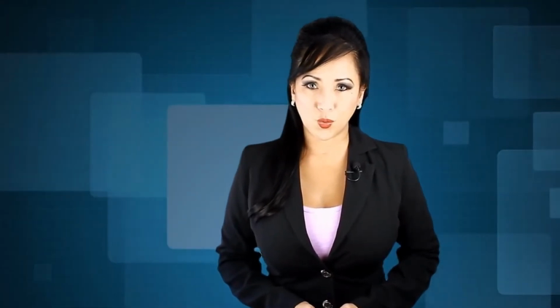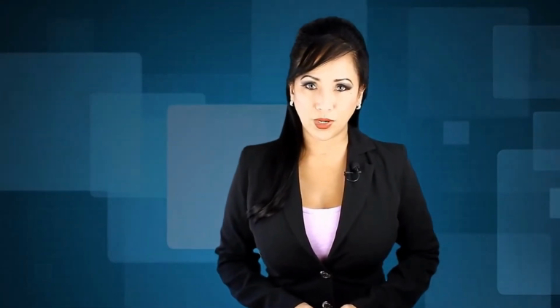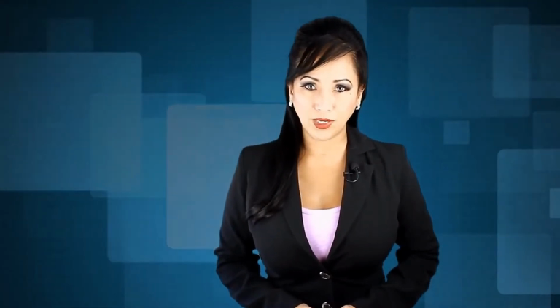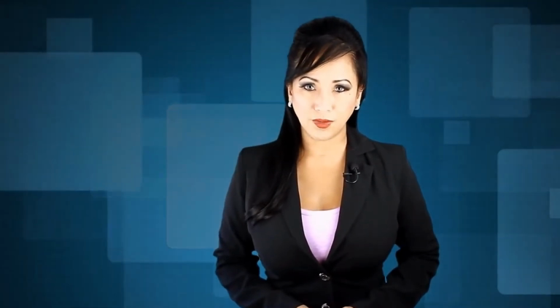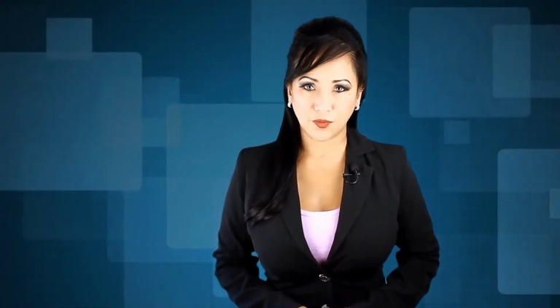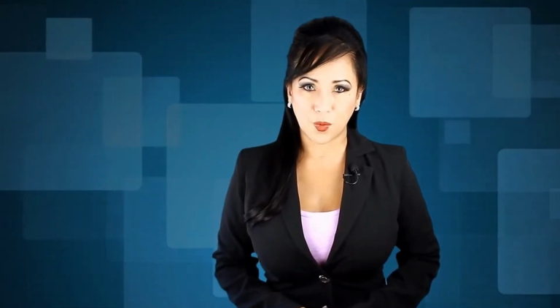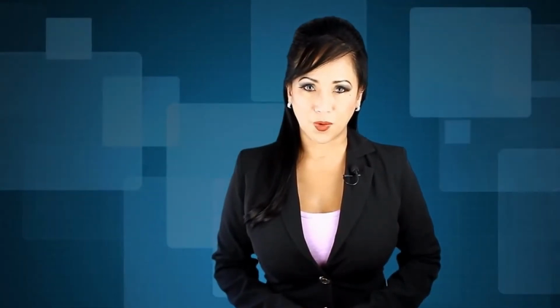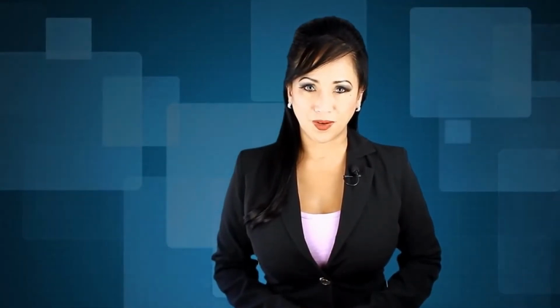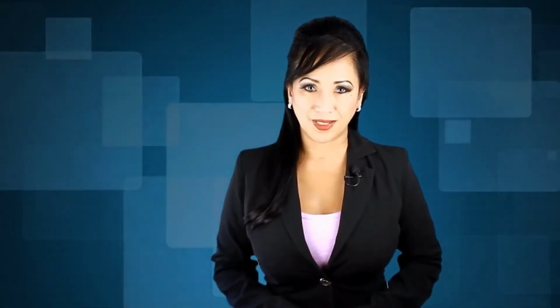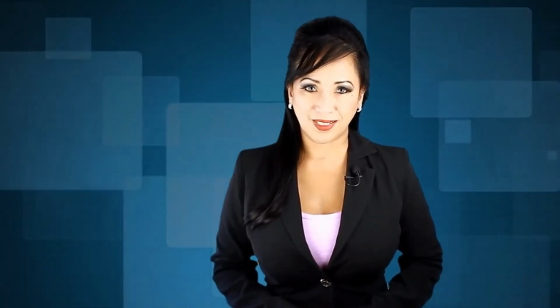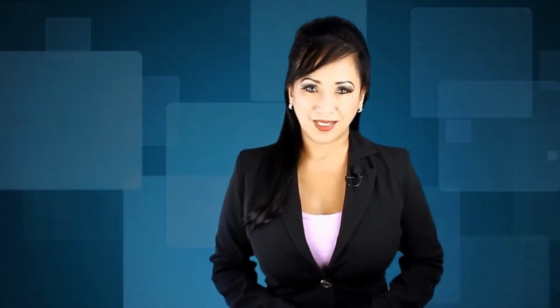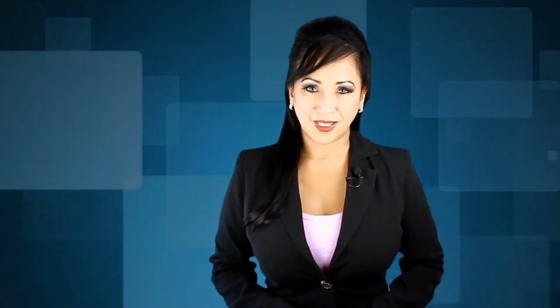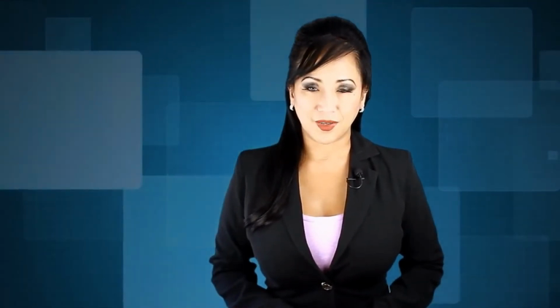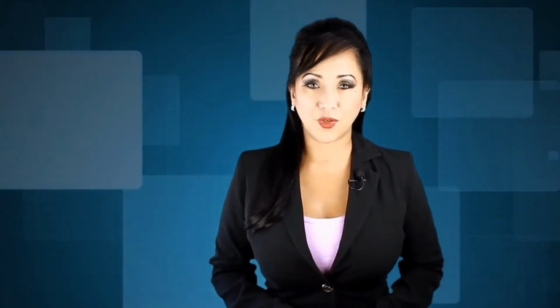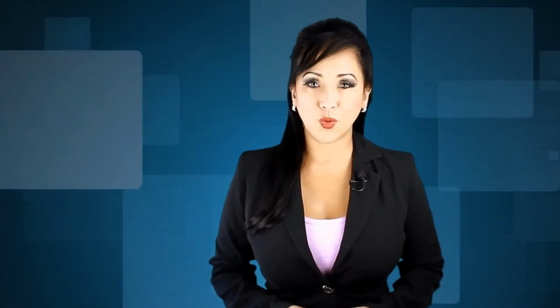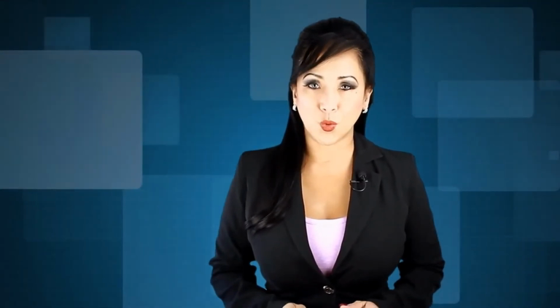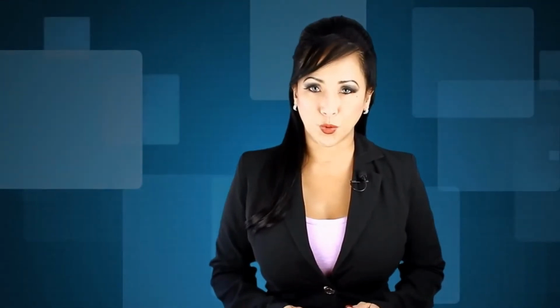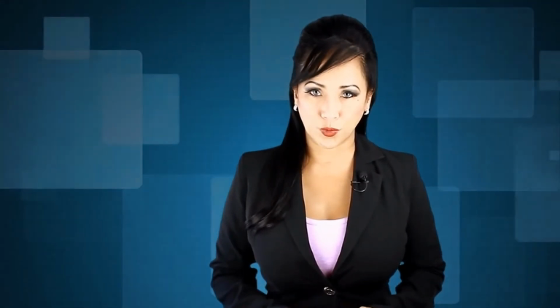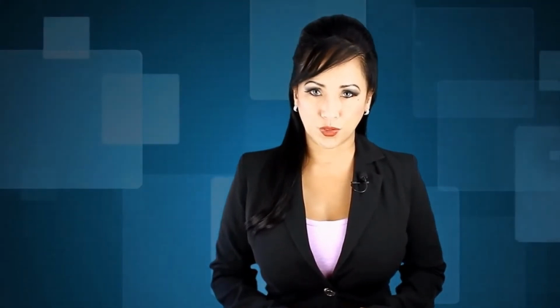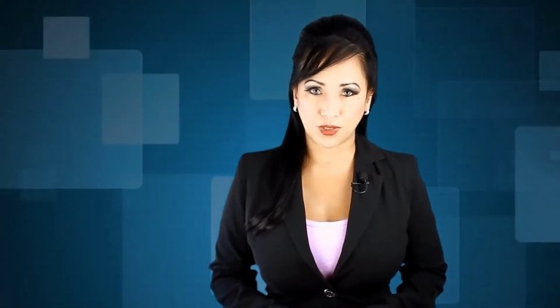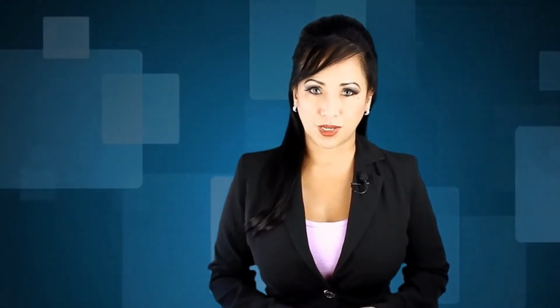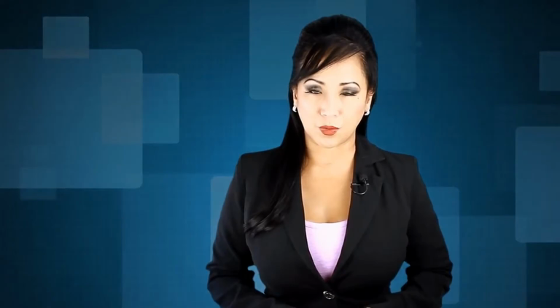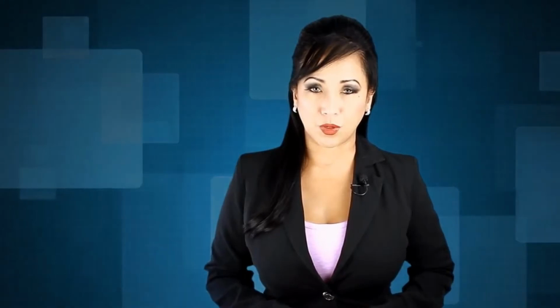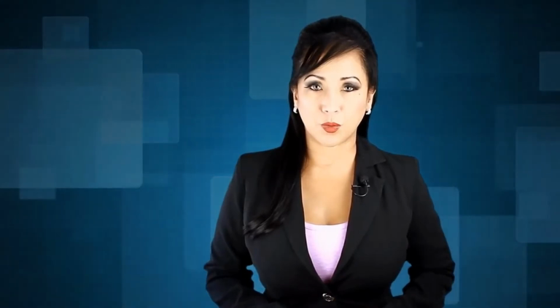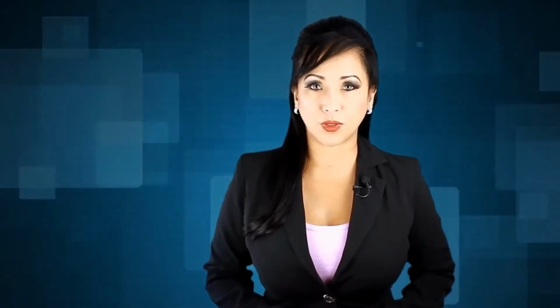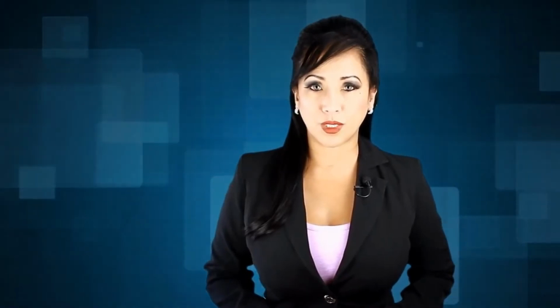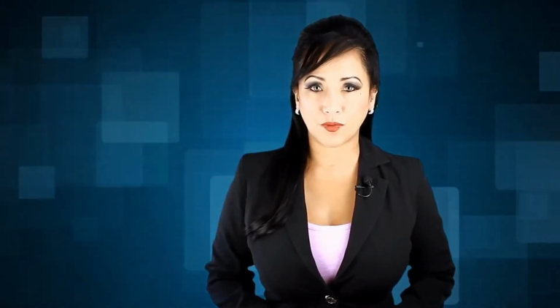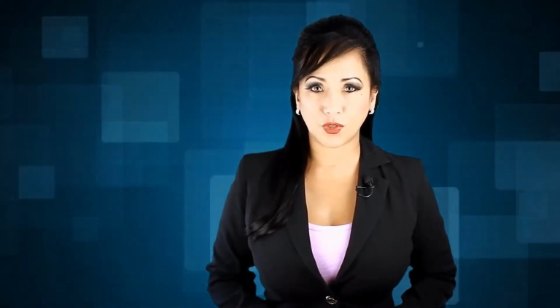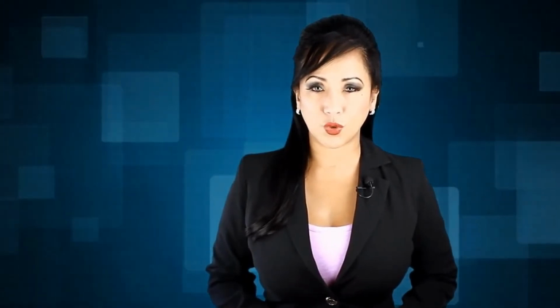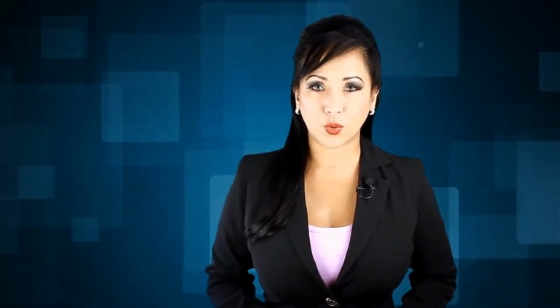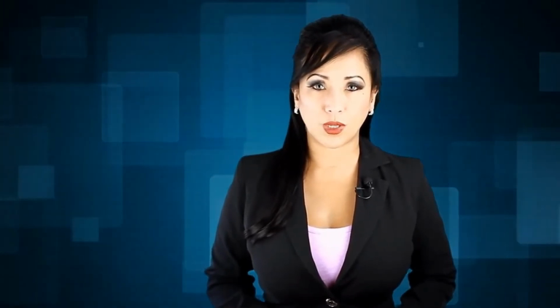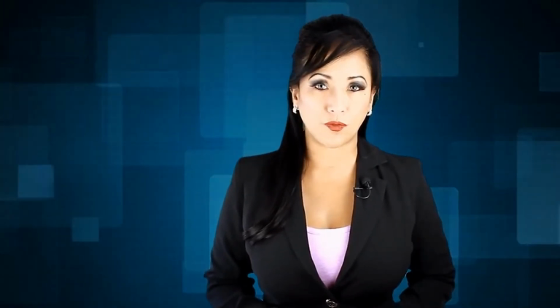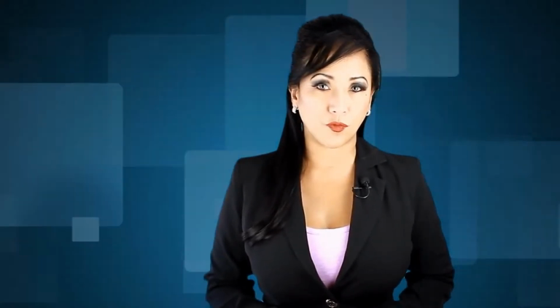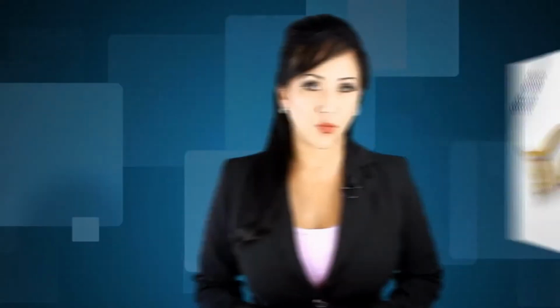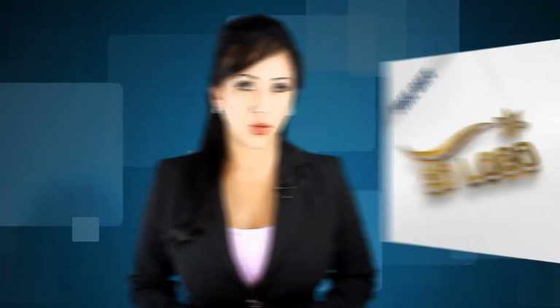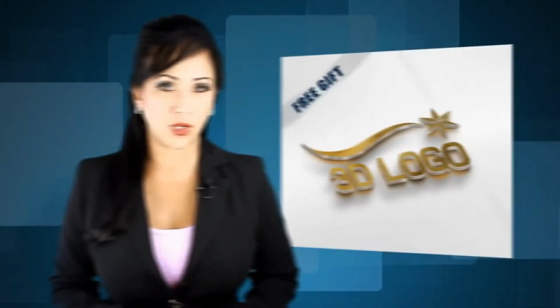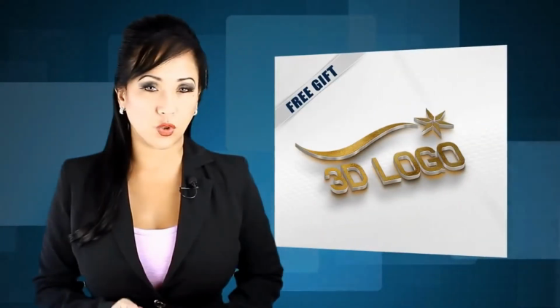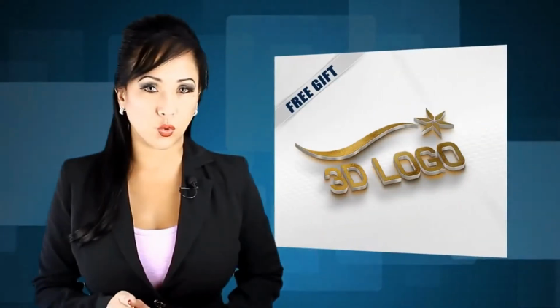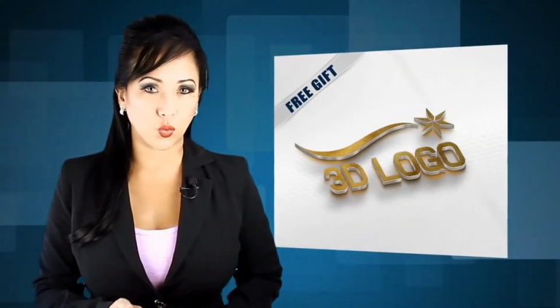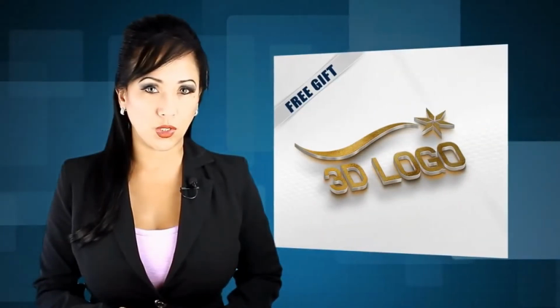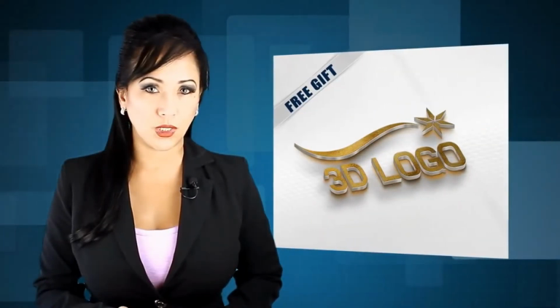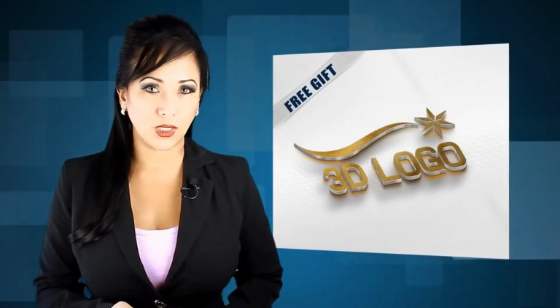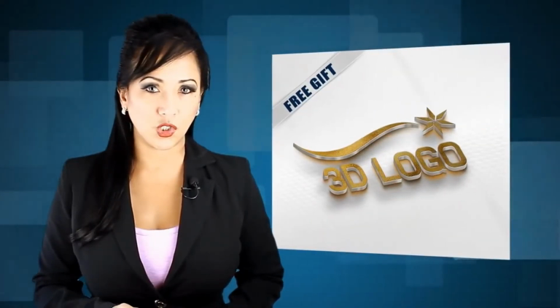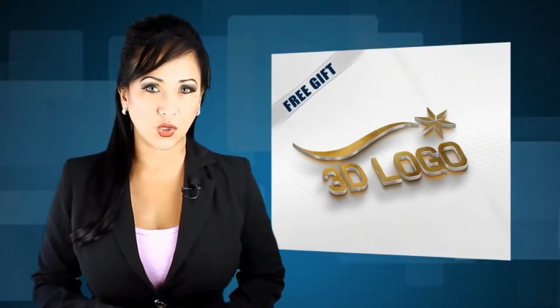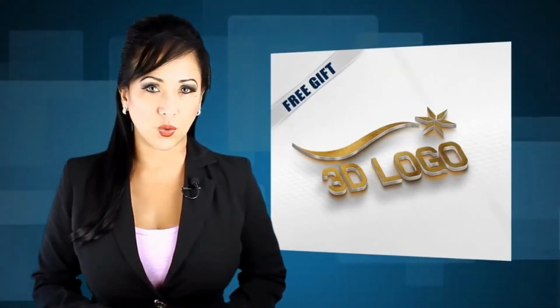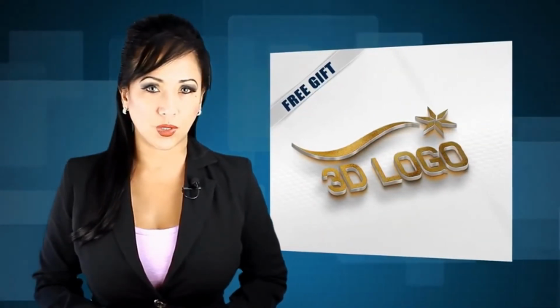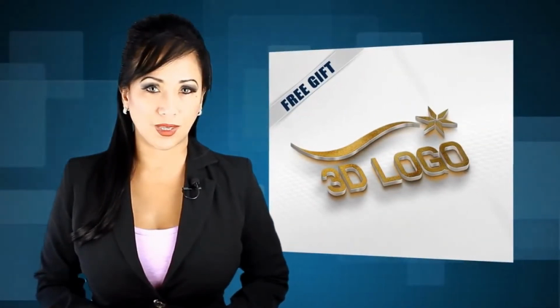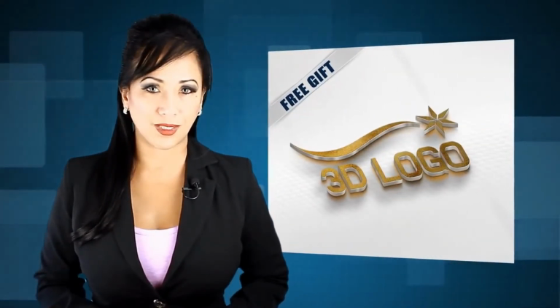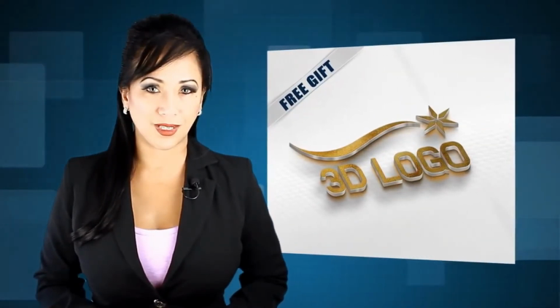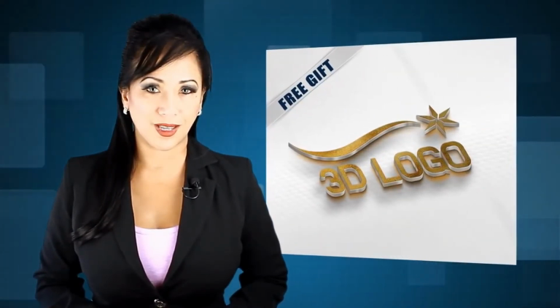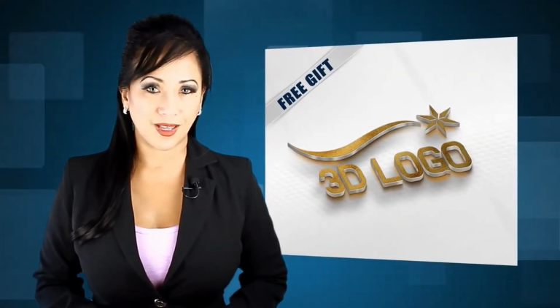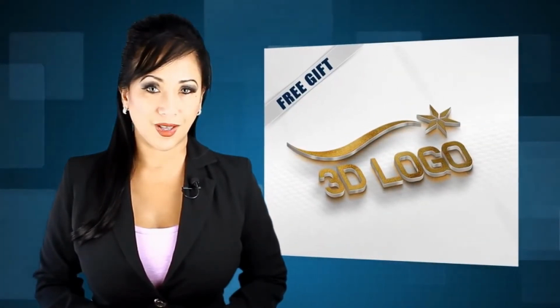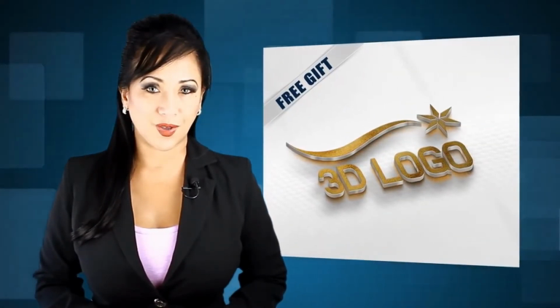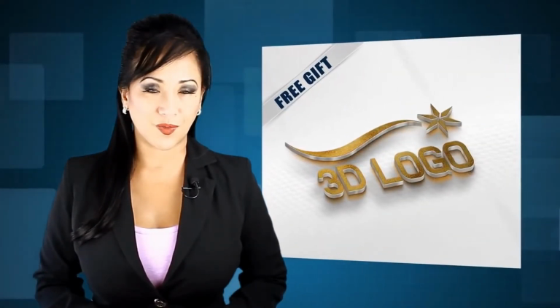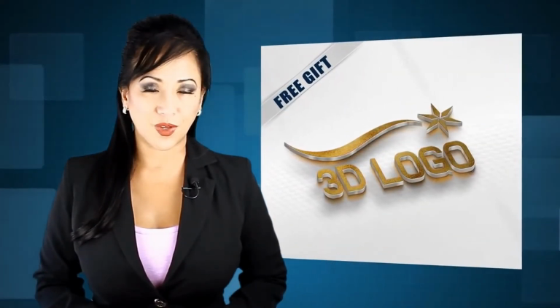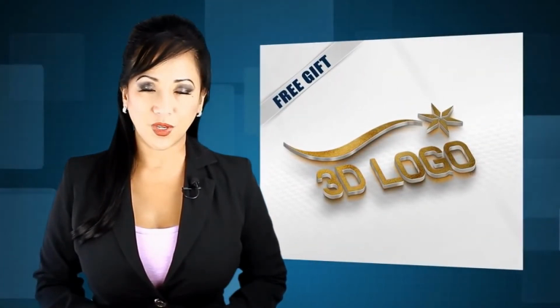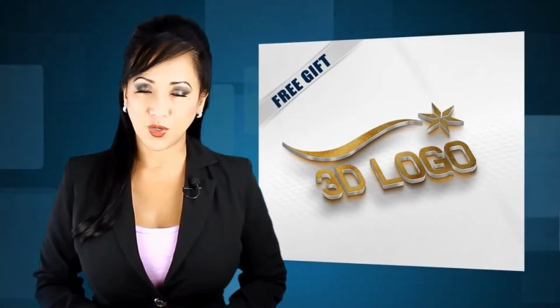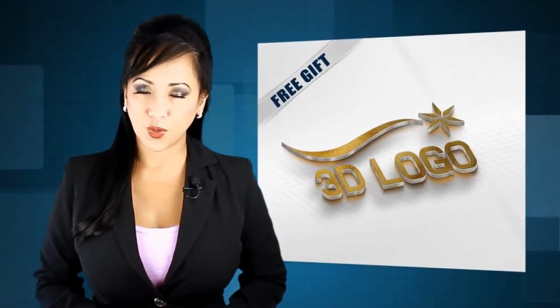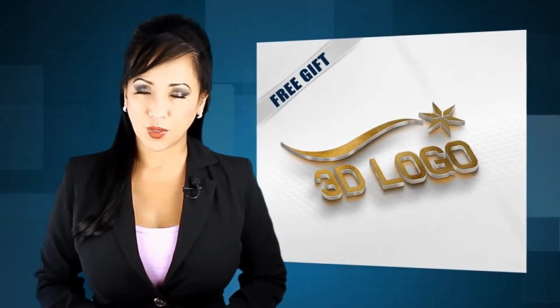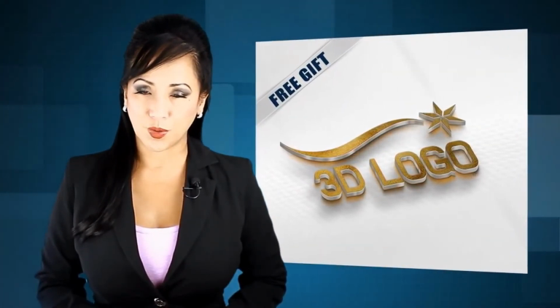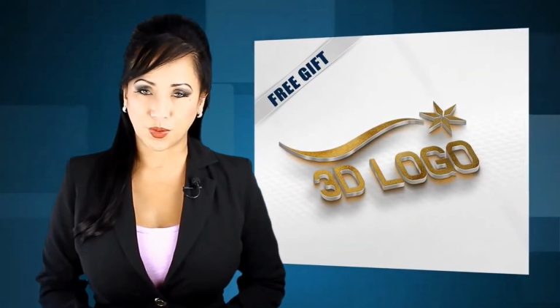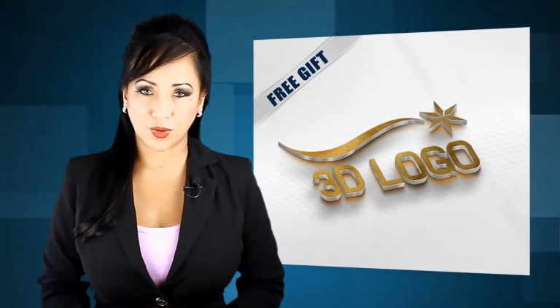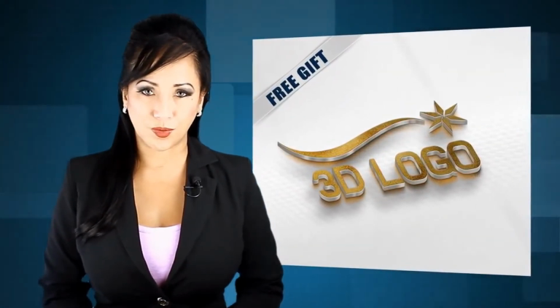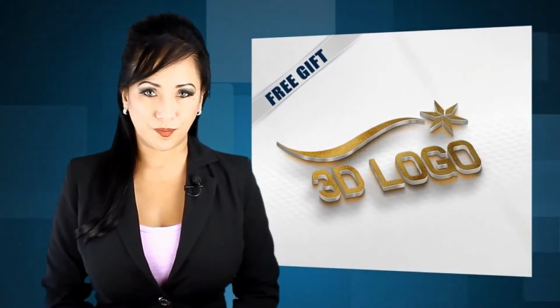So what are you waiting for? If you order today, we will gift you a free 3D showcase of your logo.